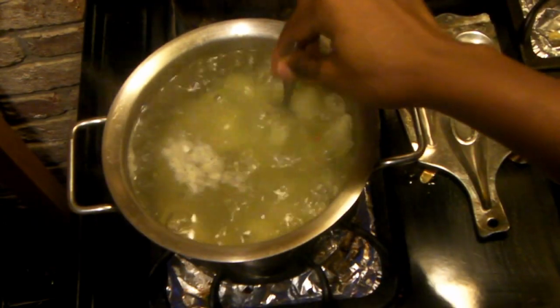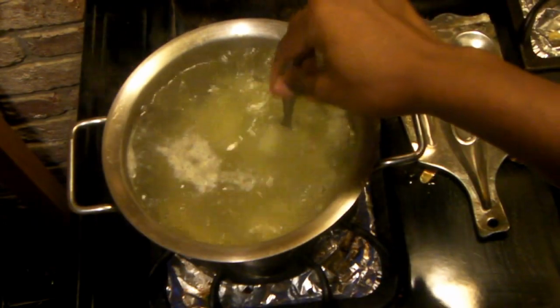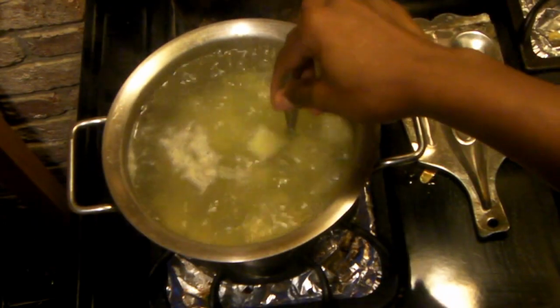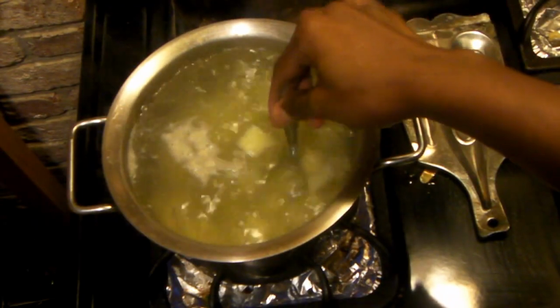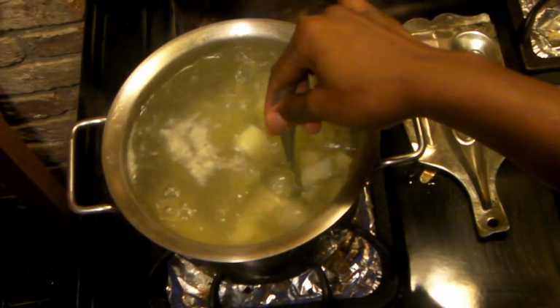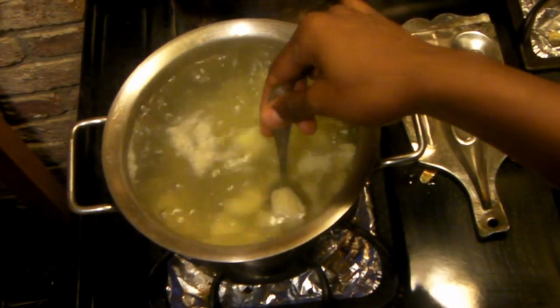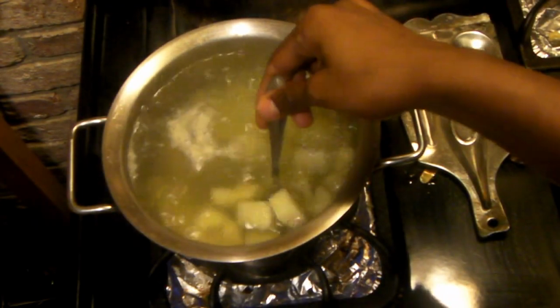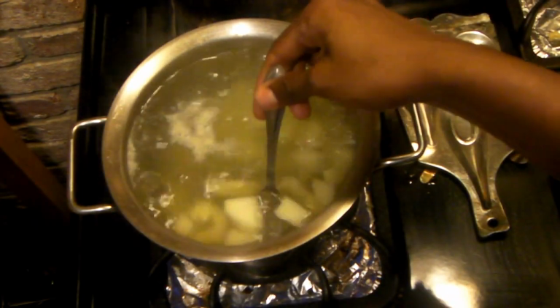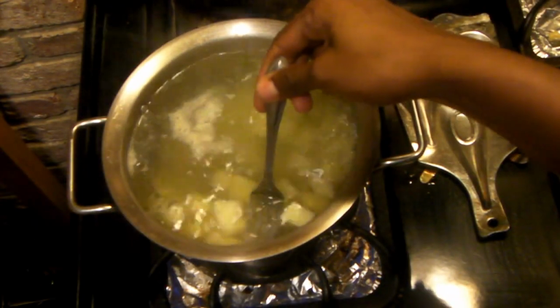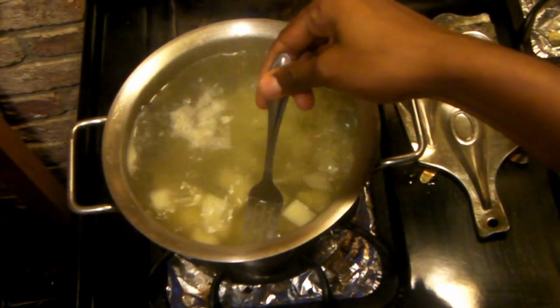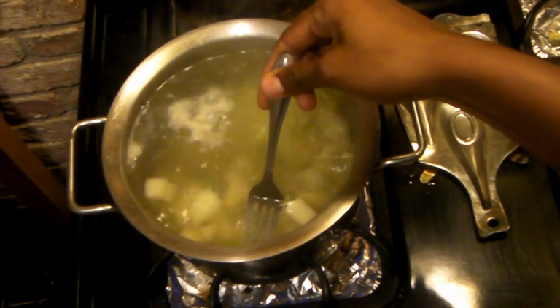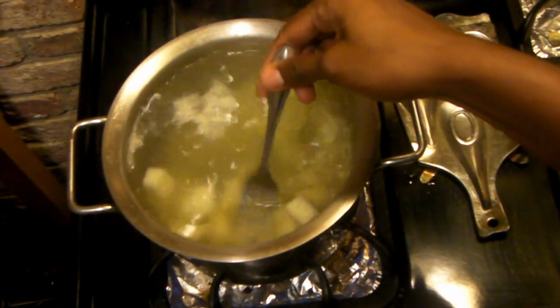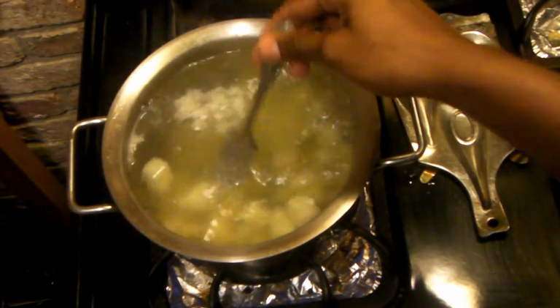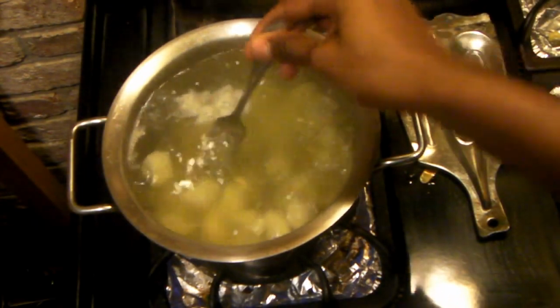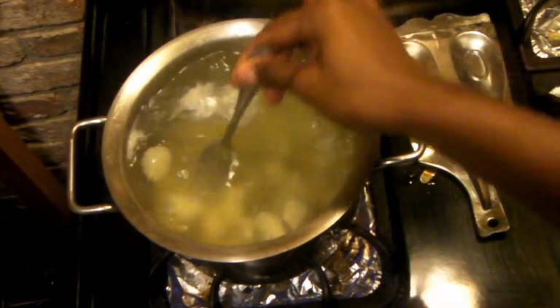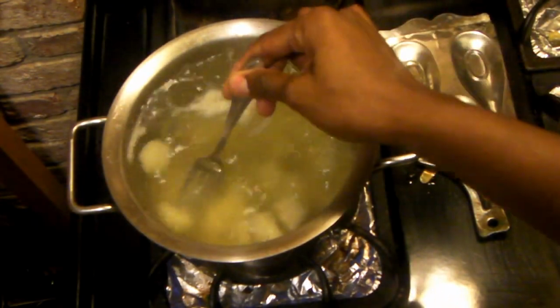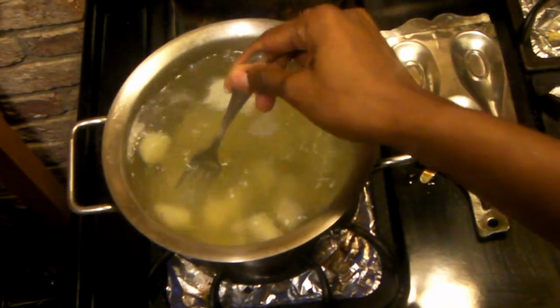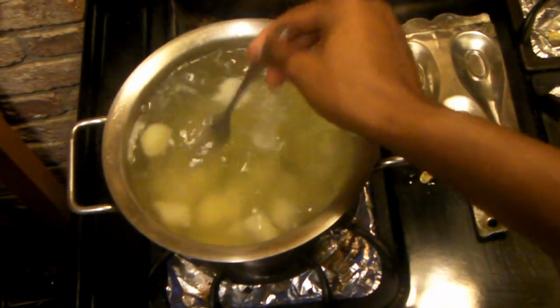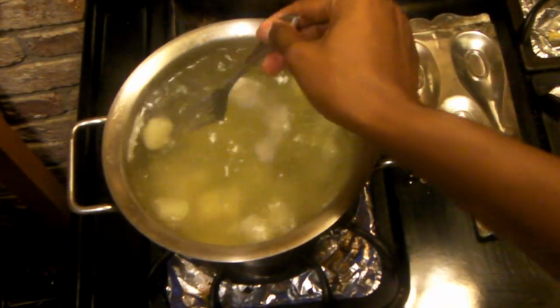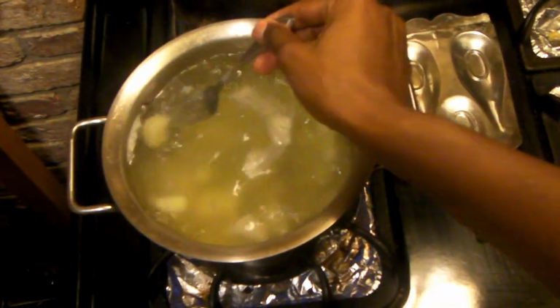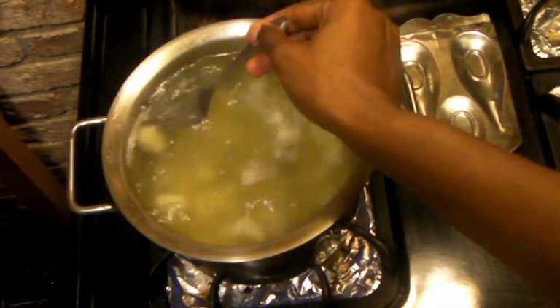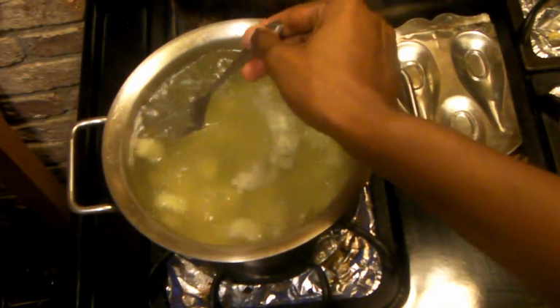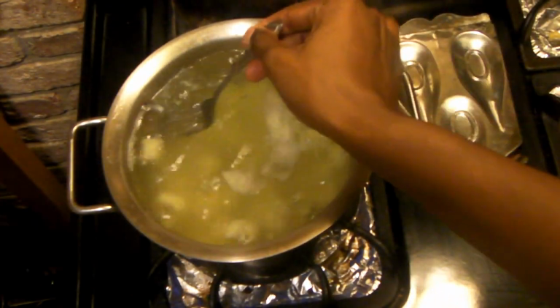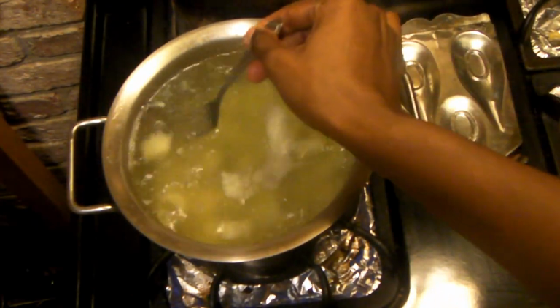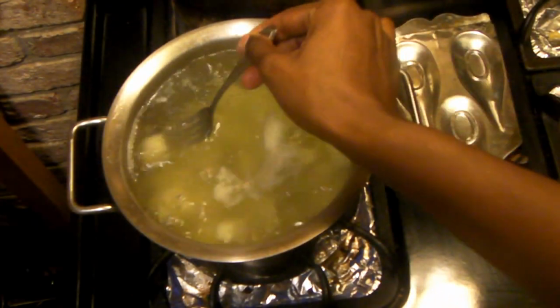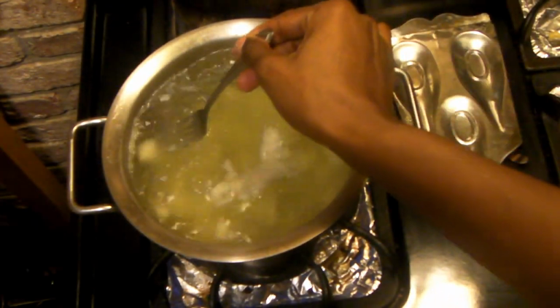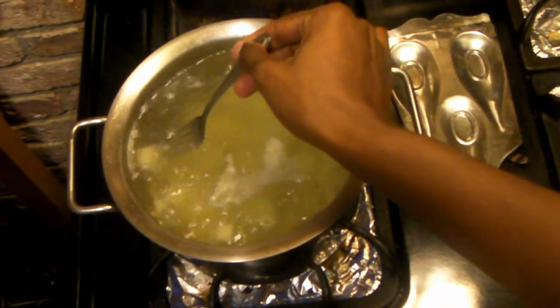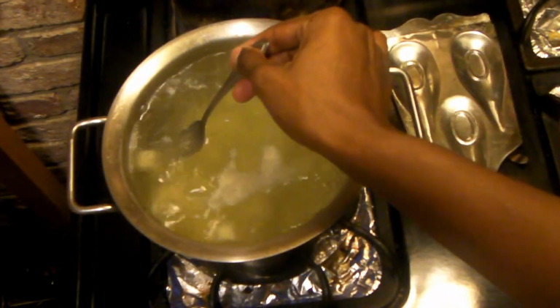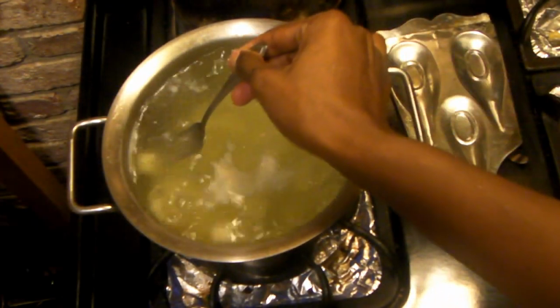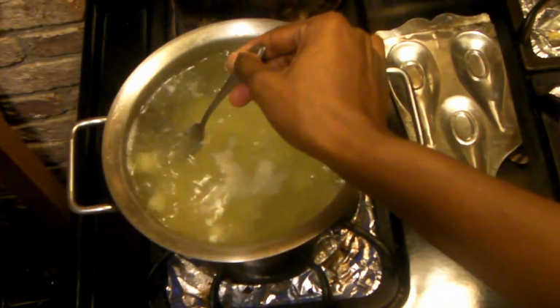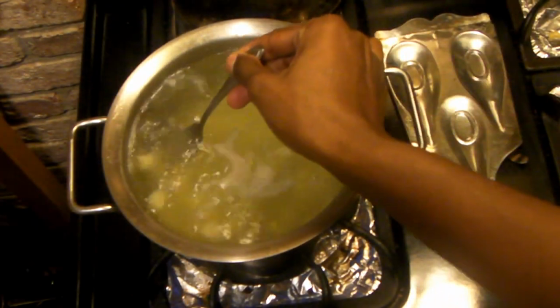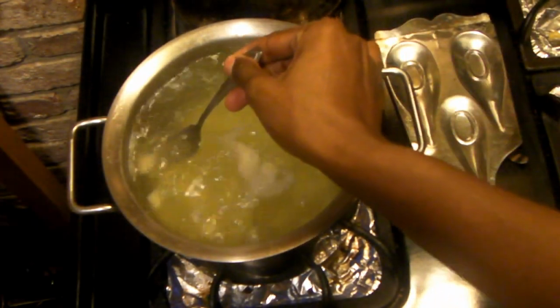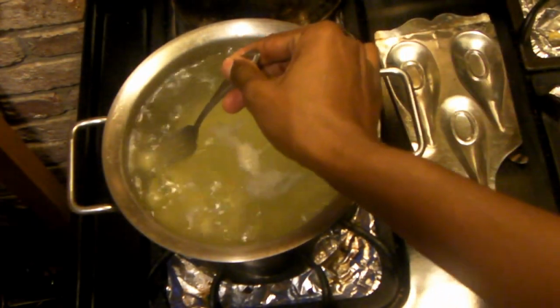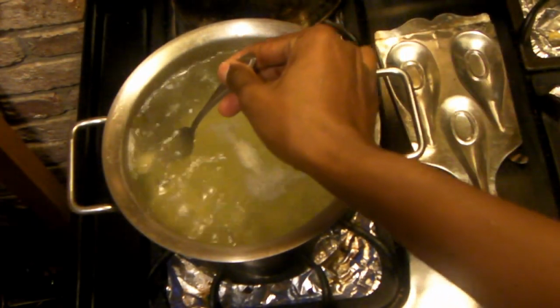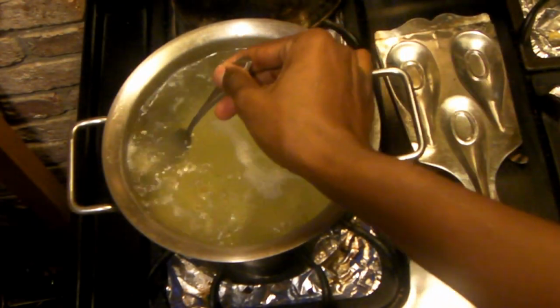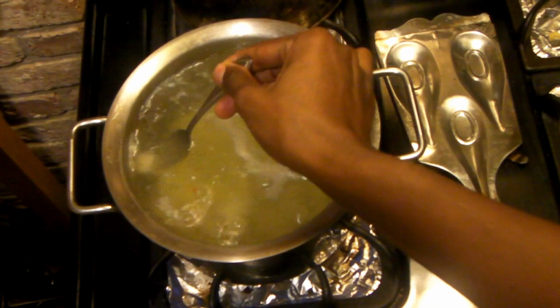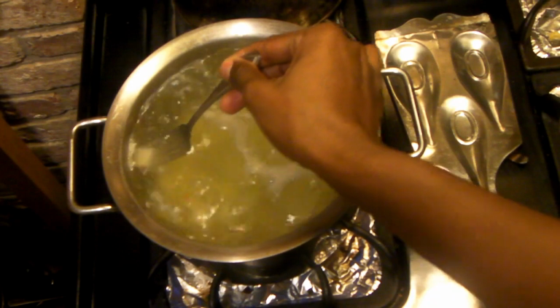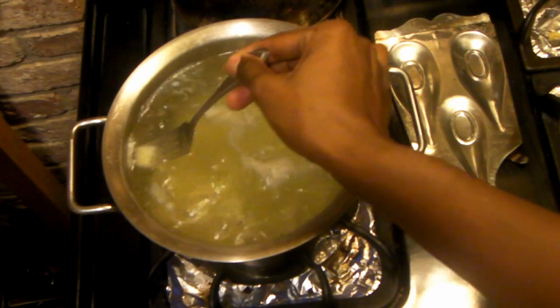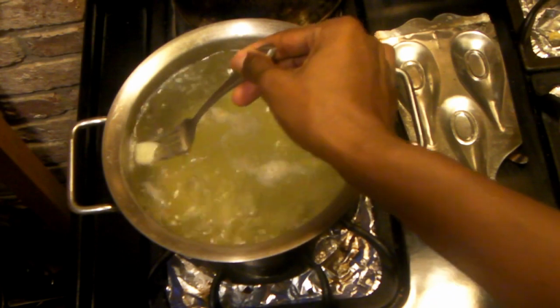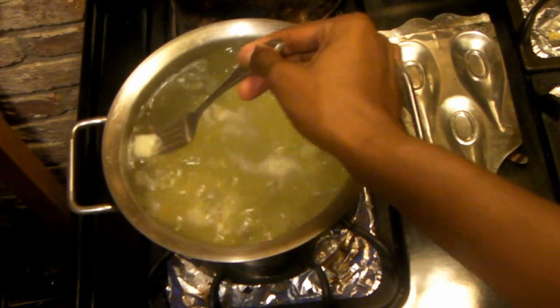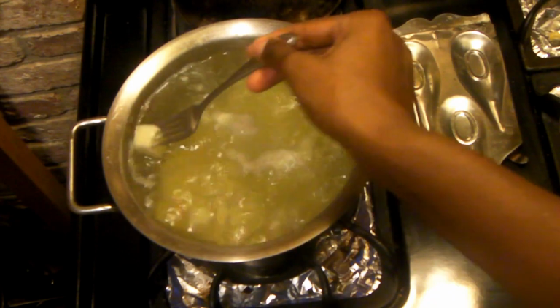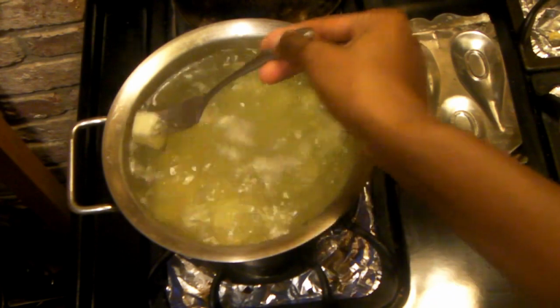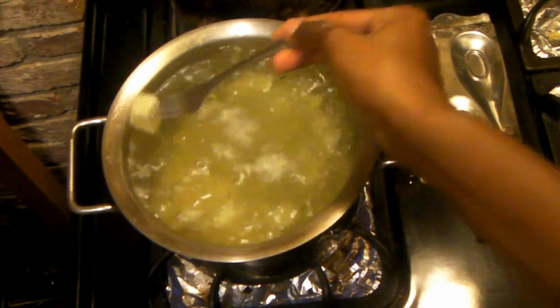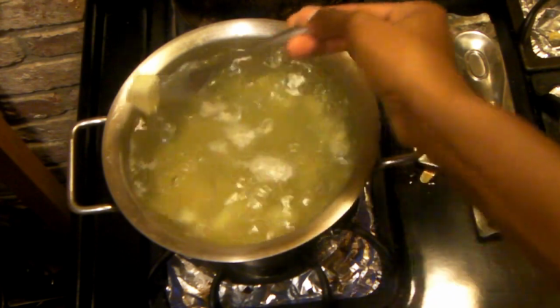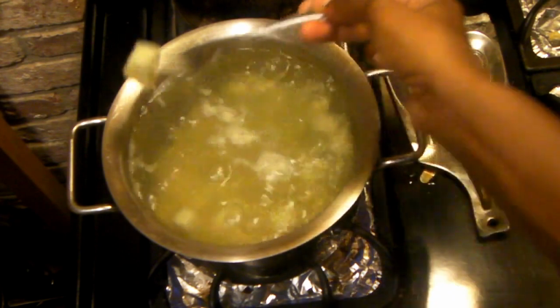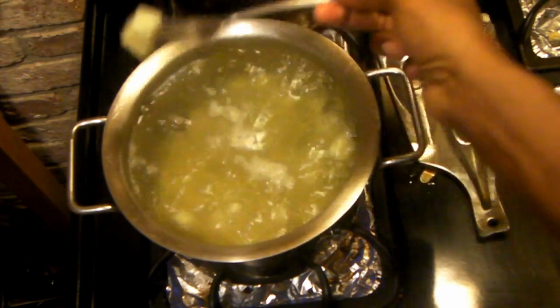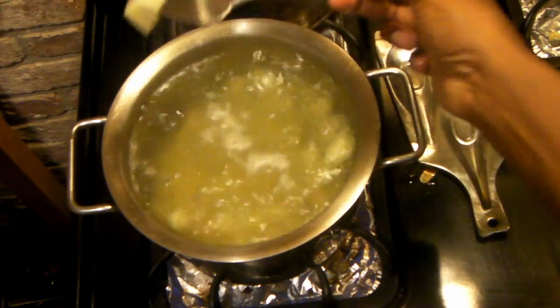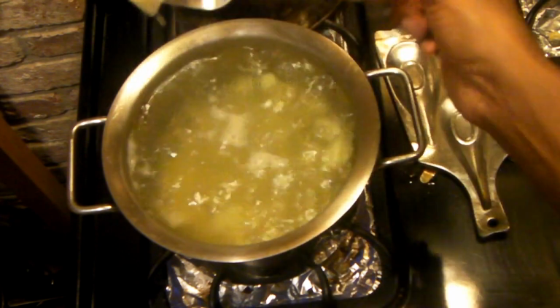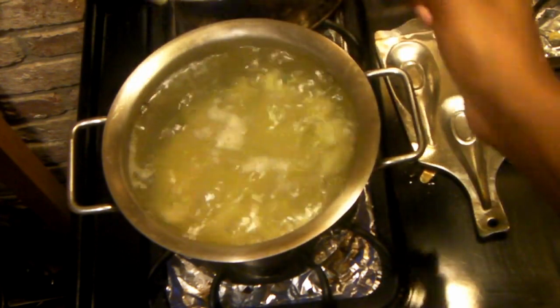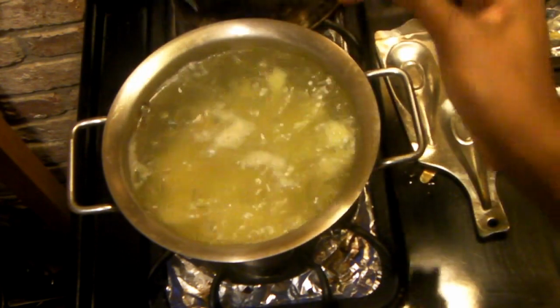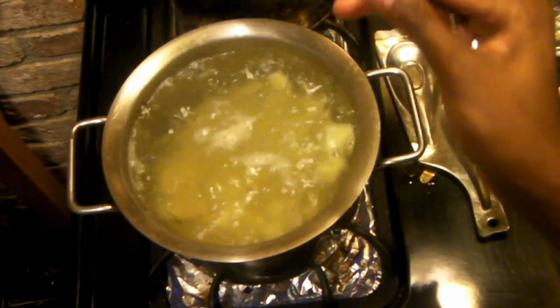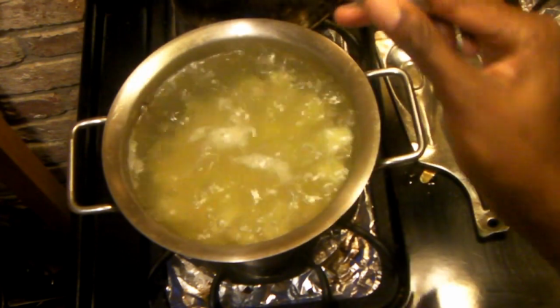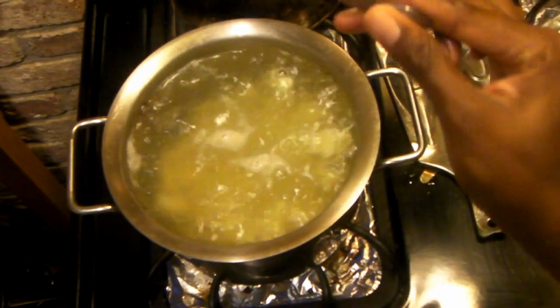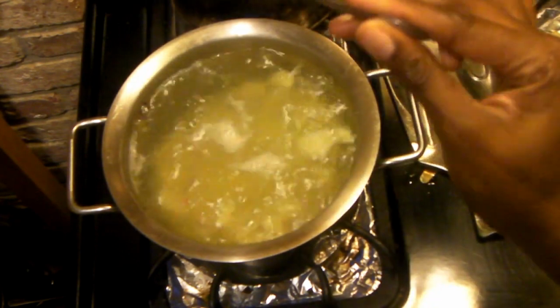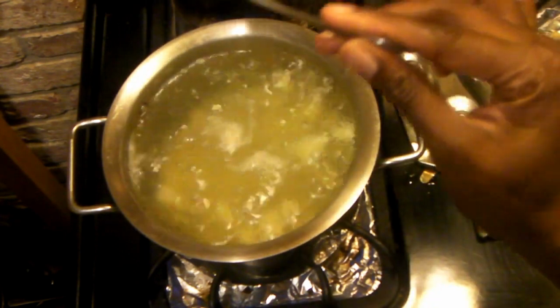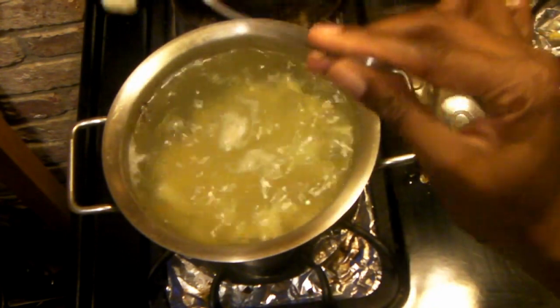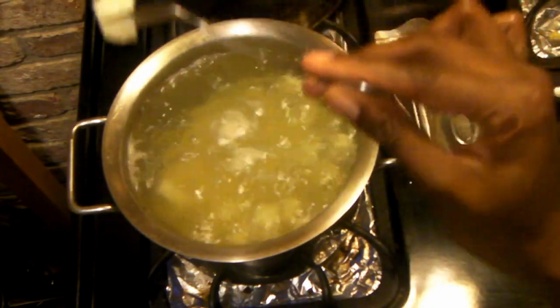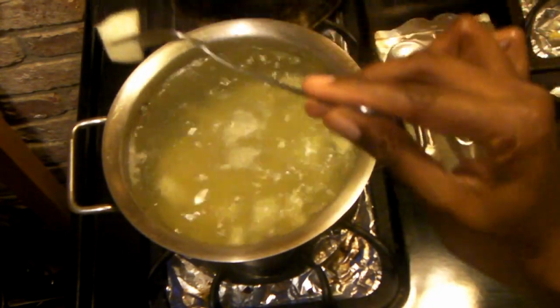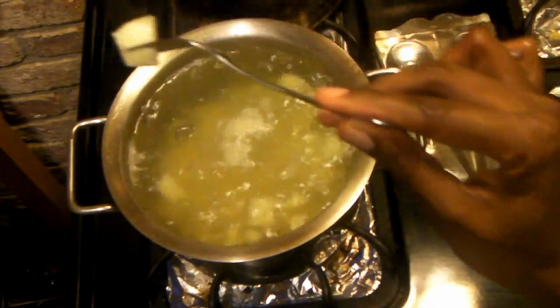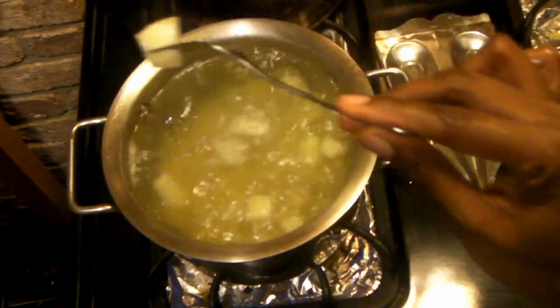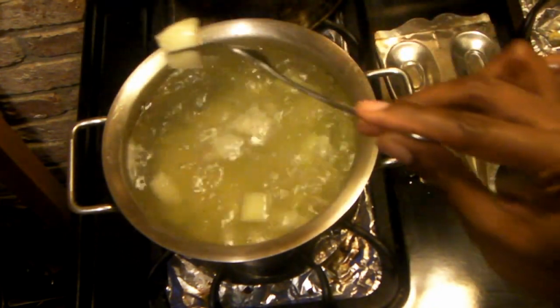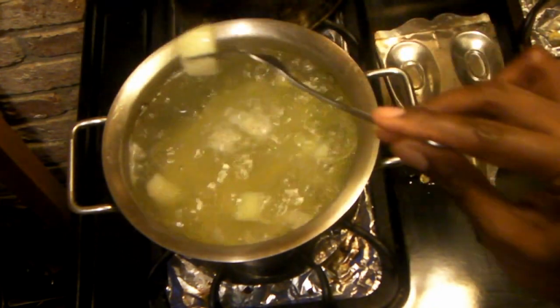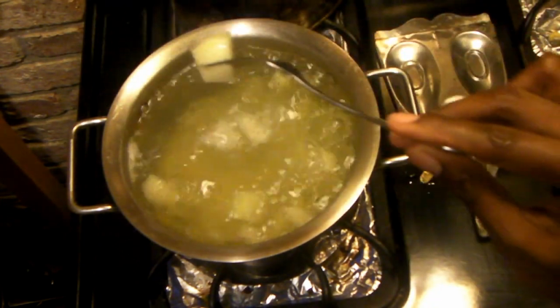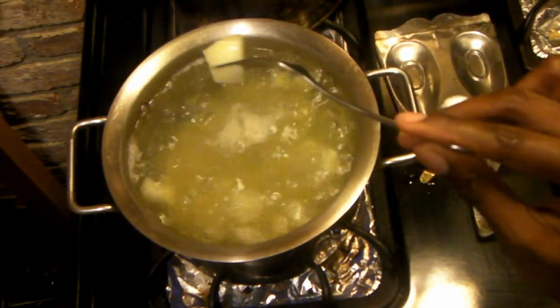You'll know that your potatoes are ready when they're fork tender — you should be able to pierce right through, just like that.